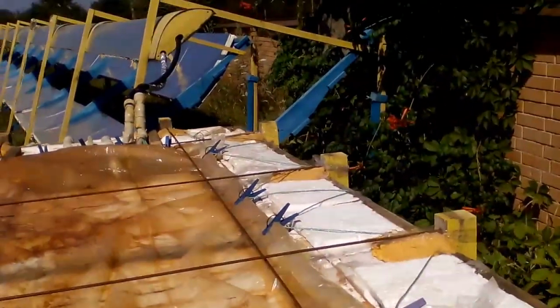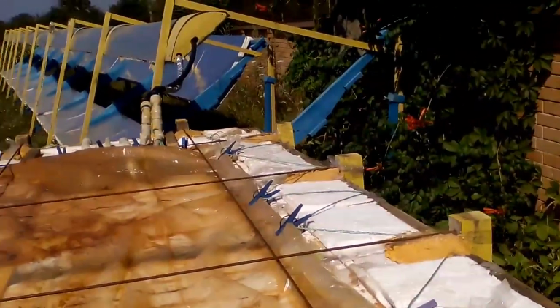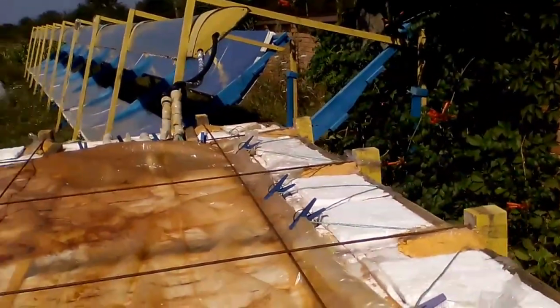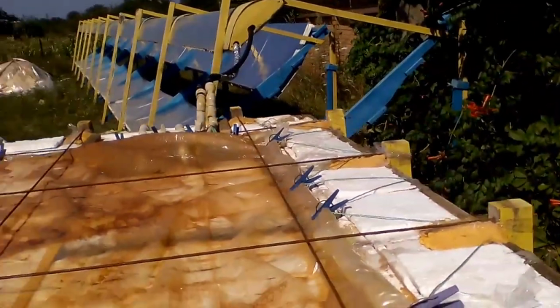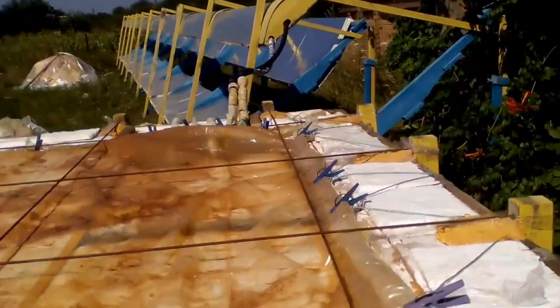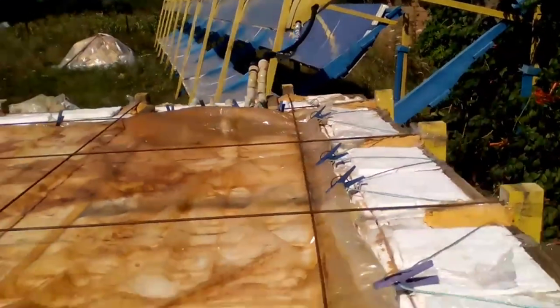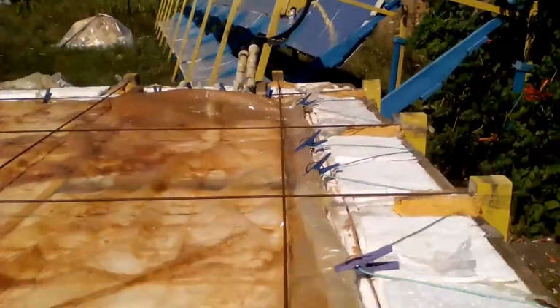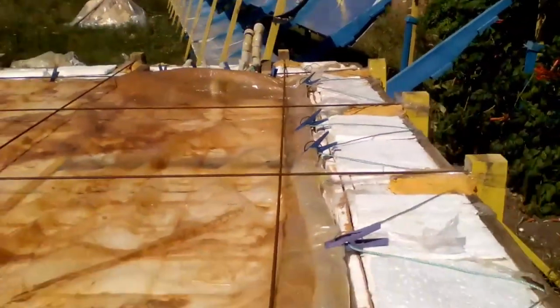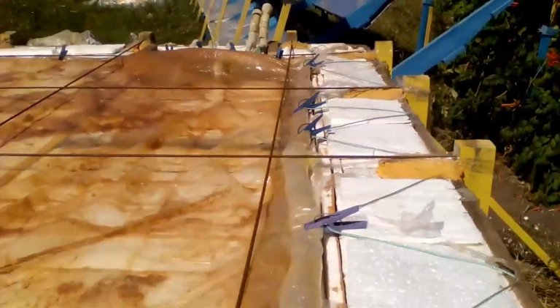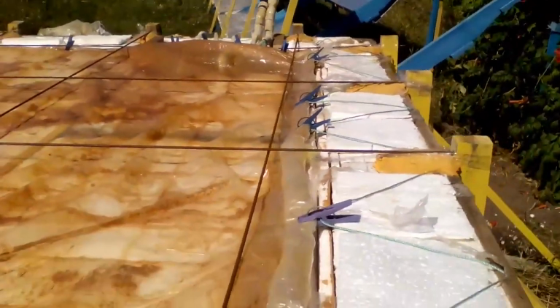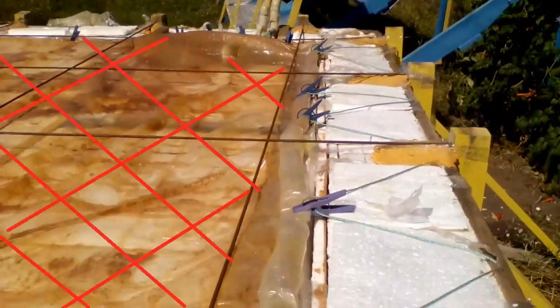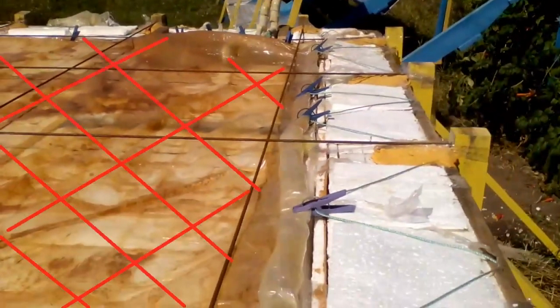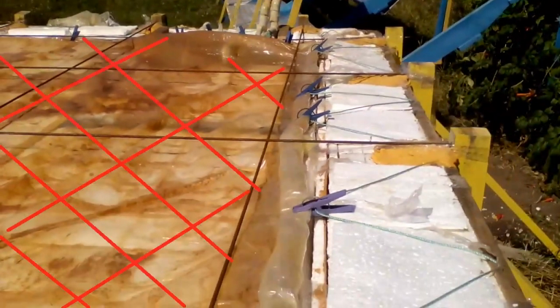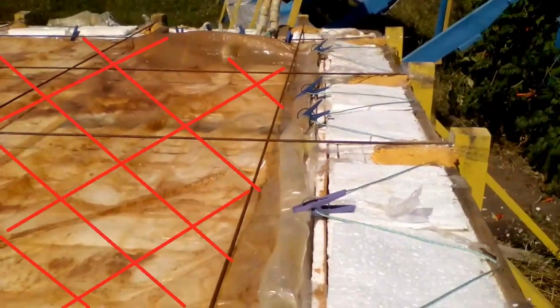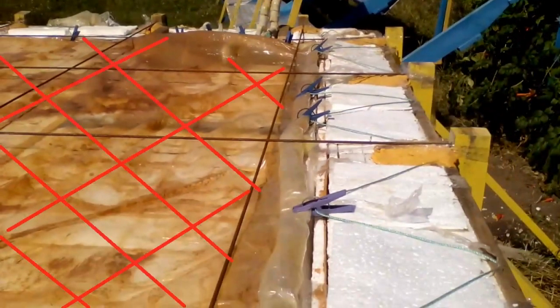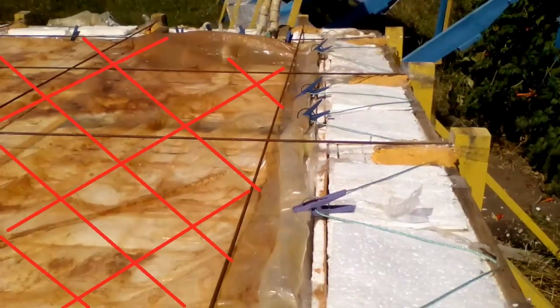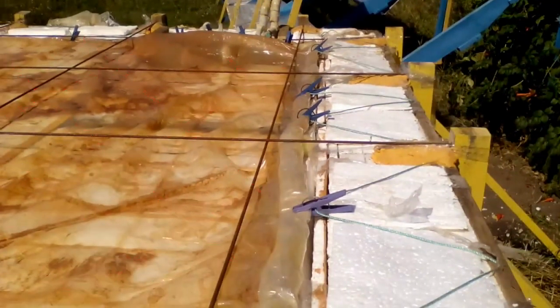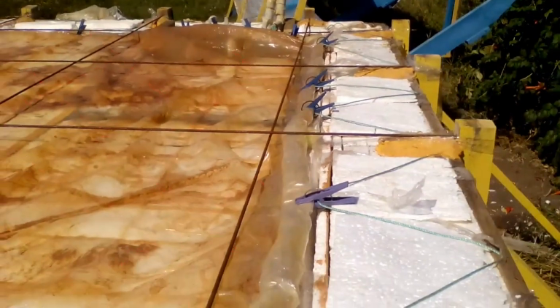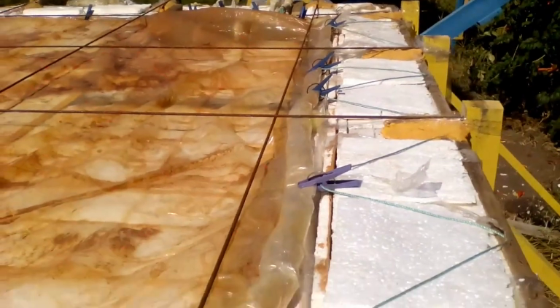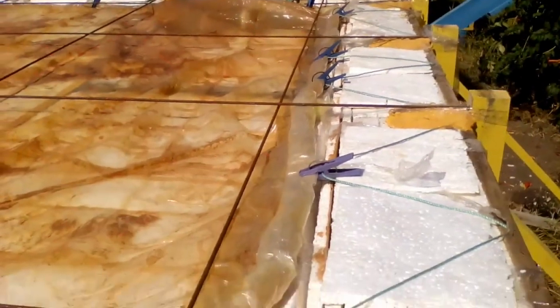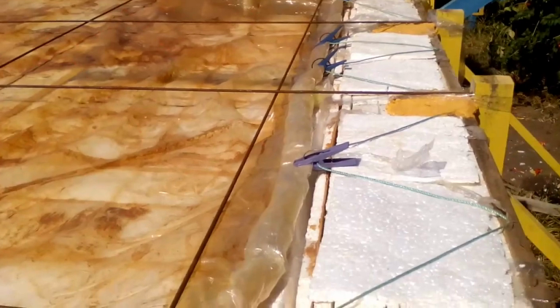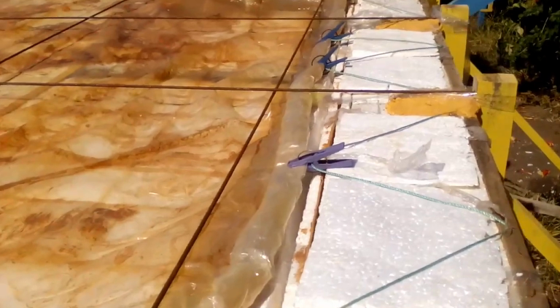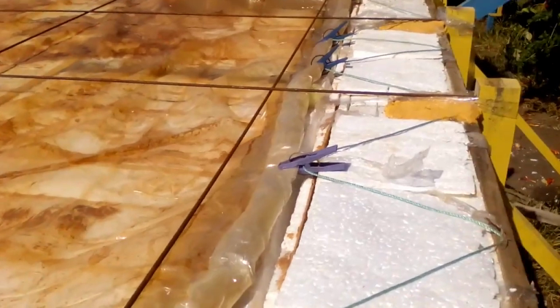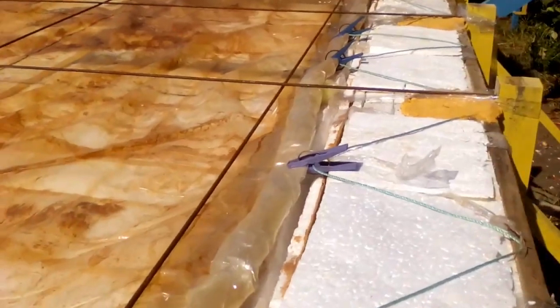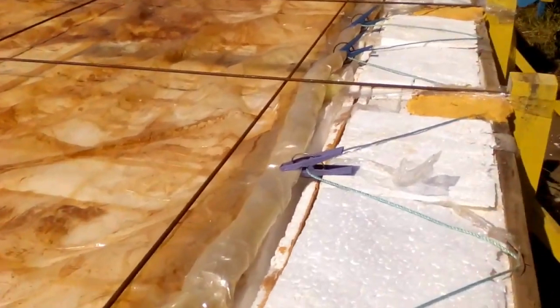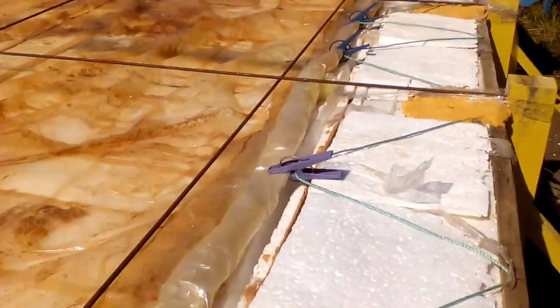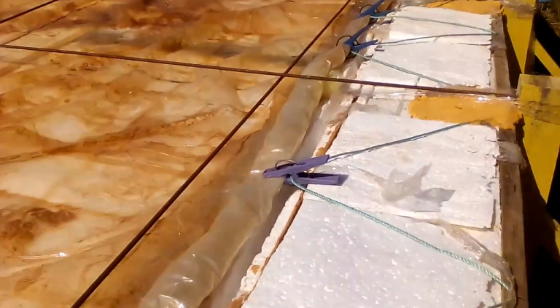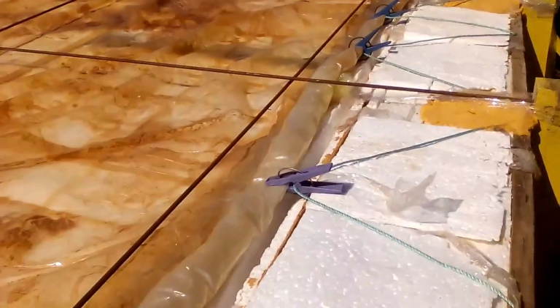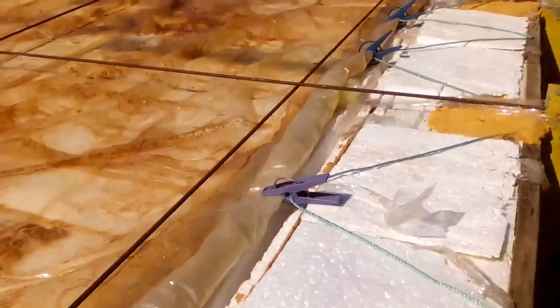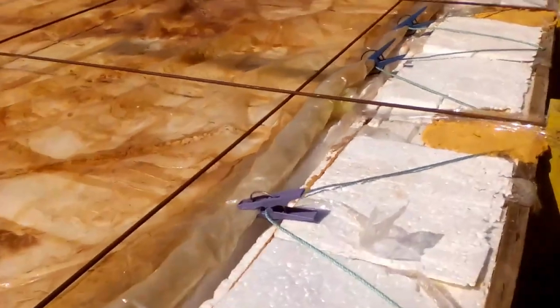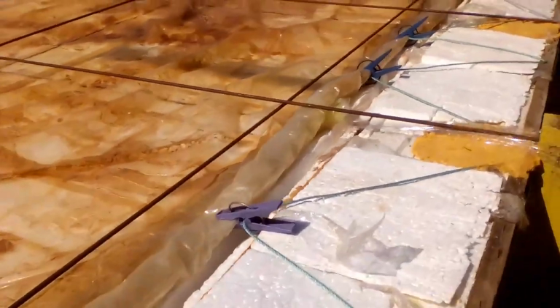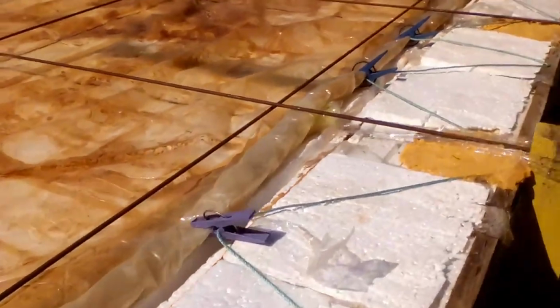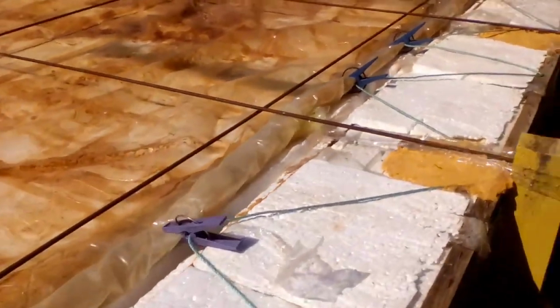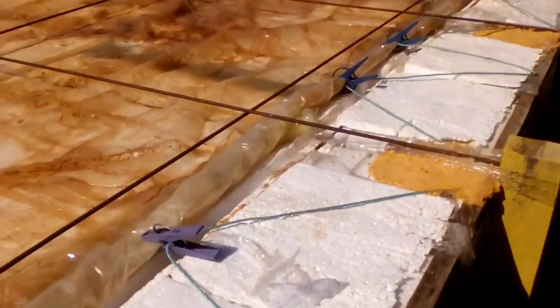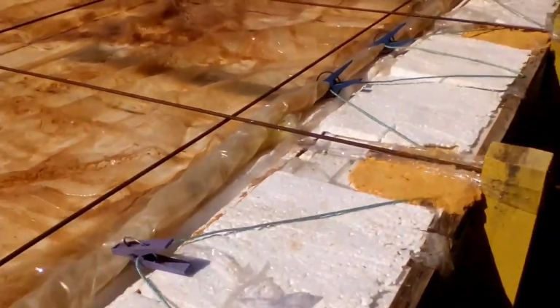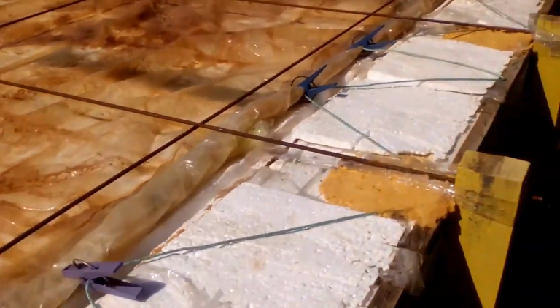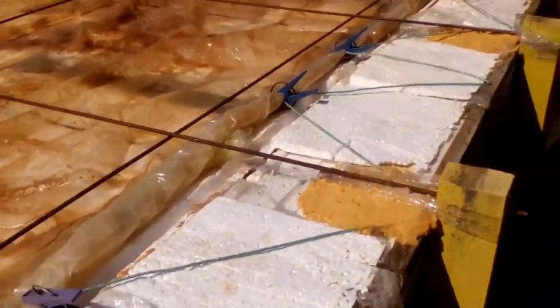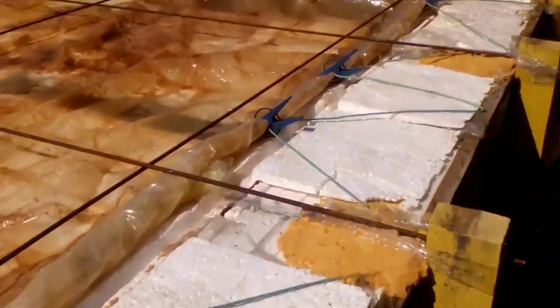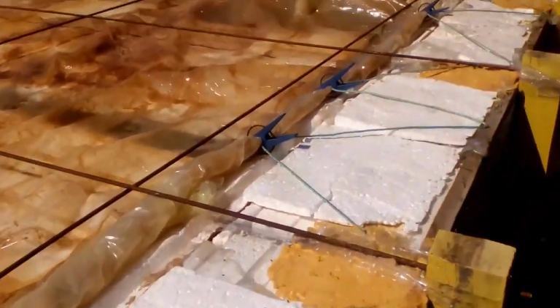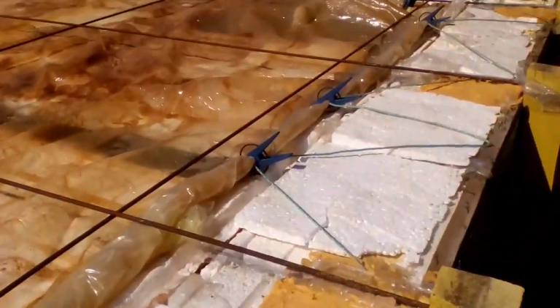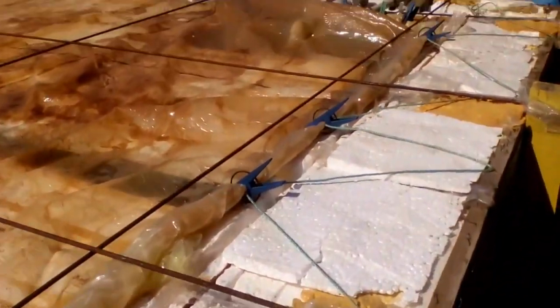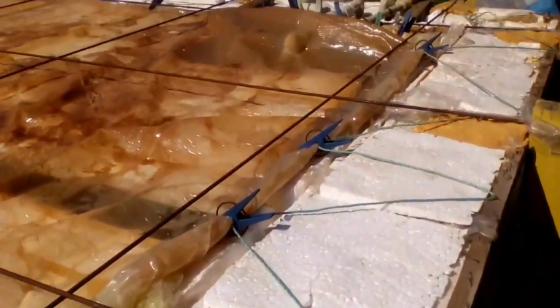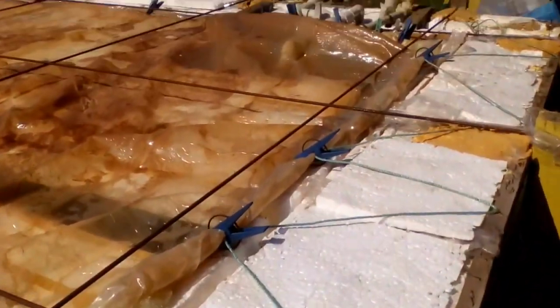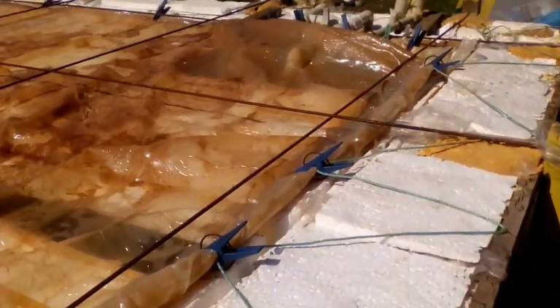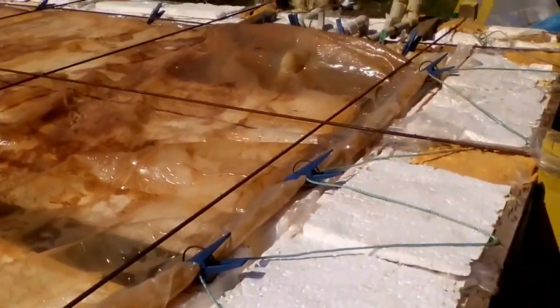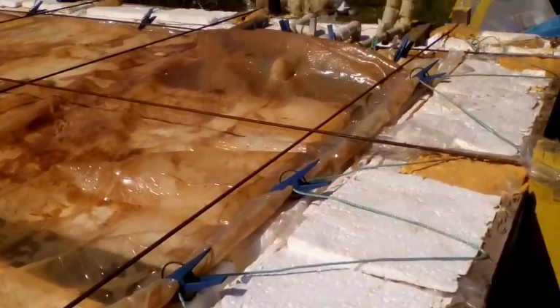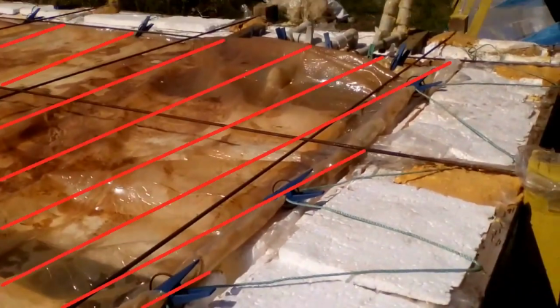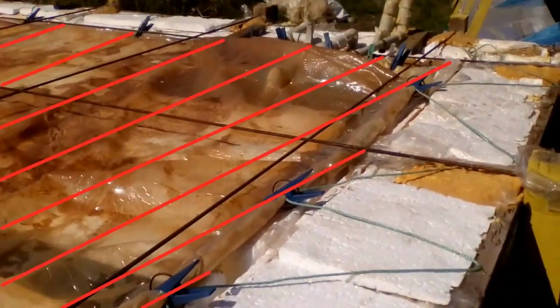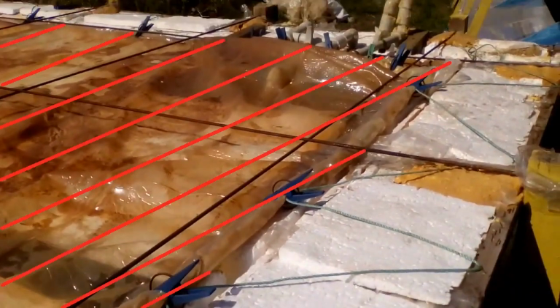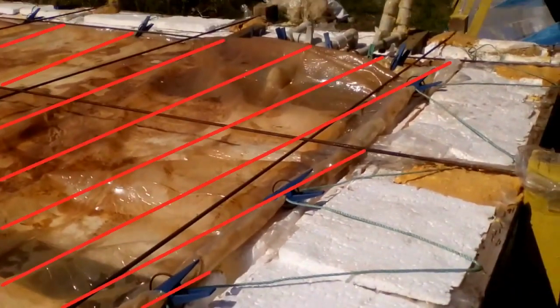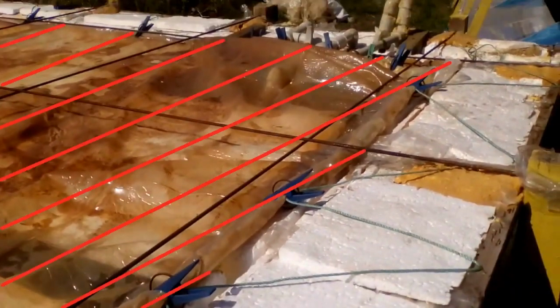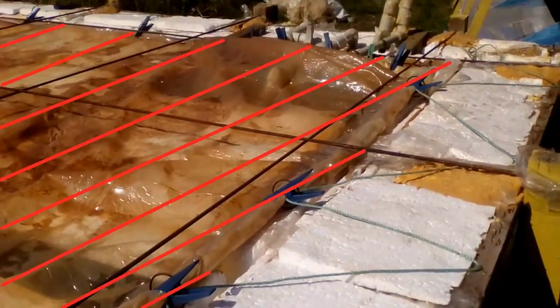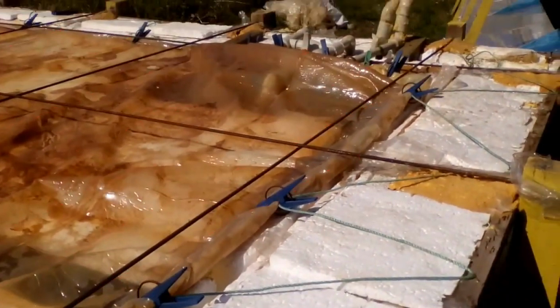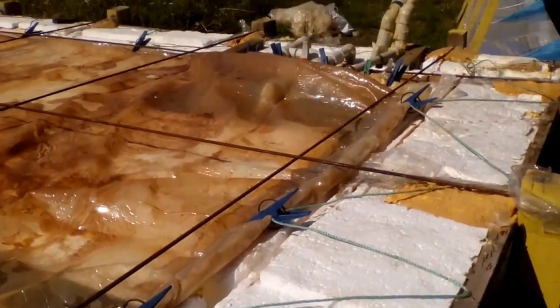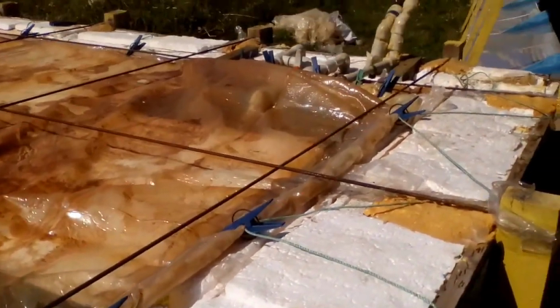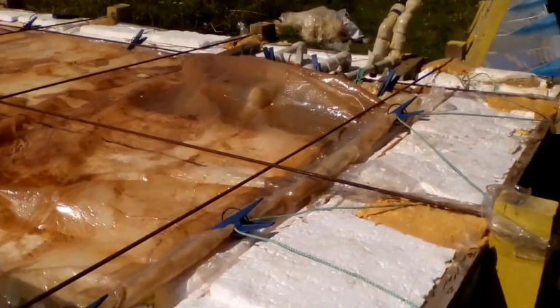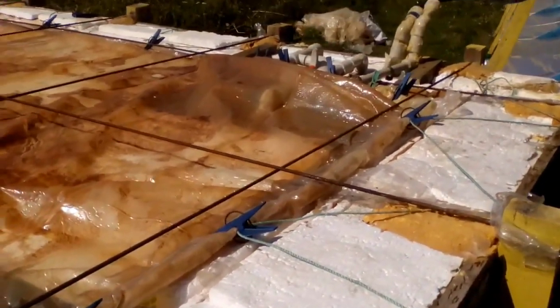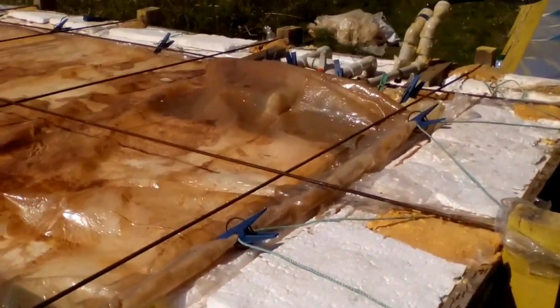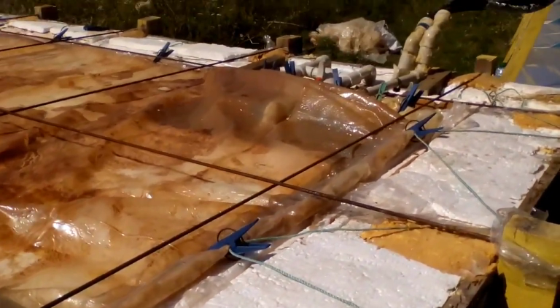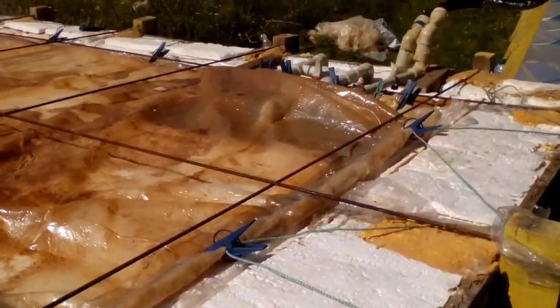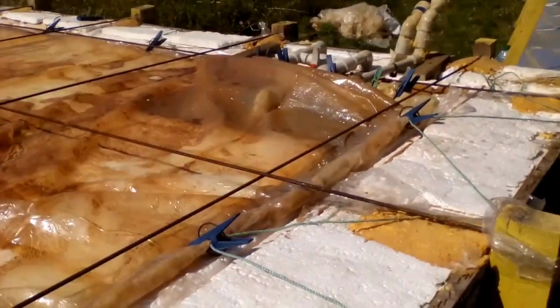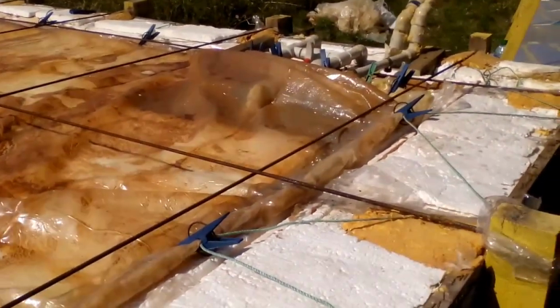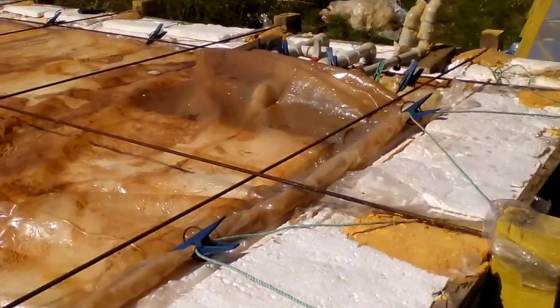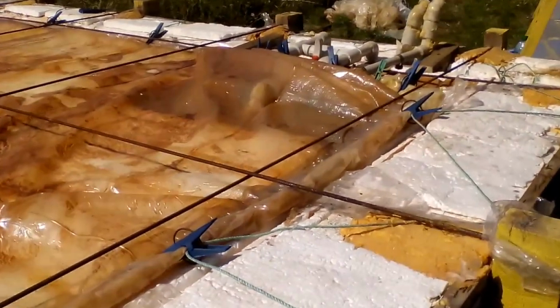For example, these floats made of old expanded polystyrene sheets increase the life of this liner approximately 10 times.